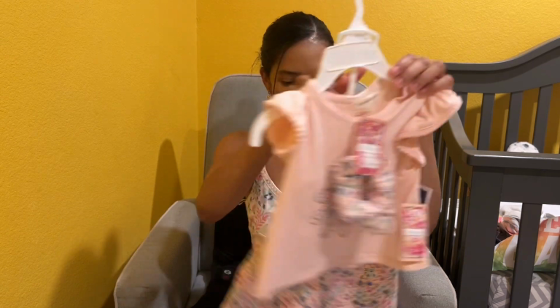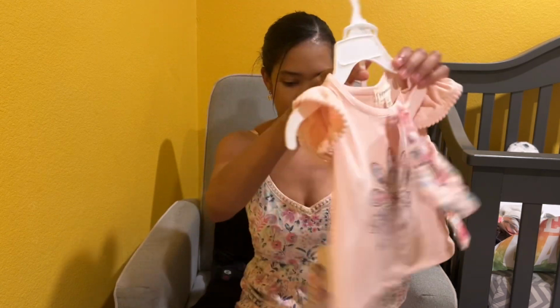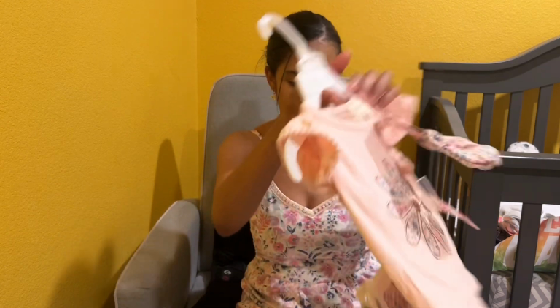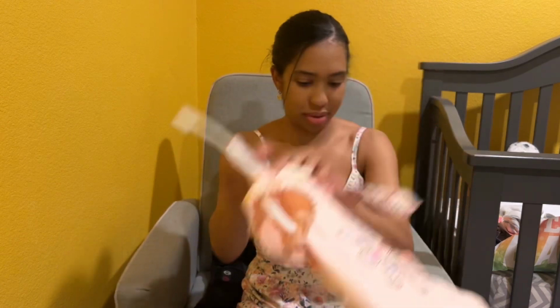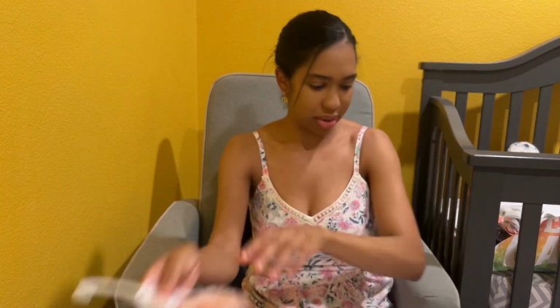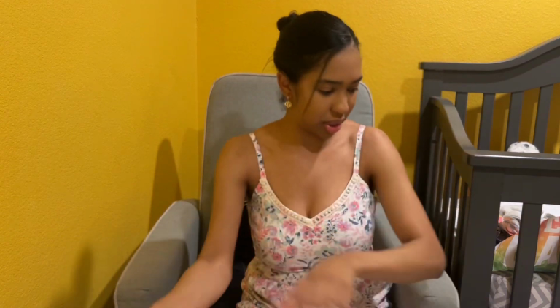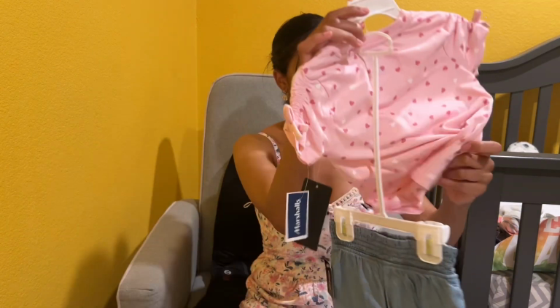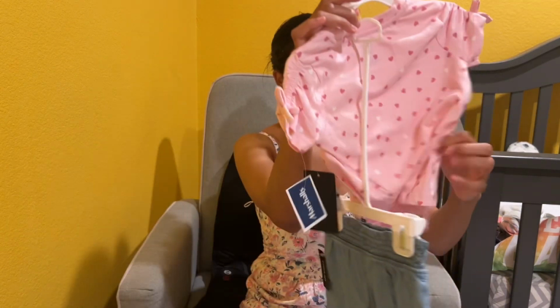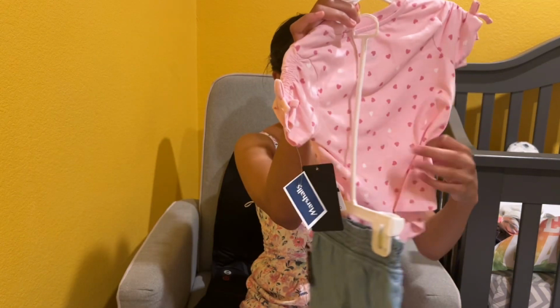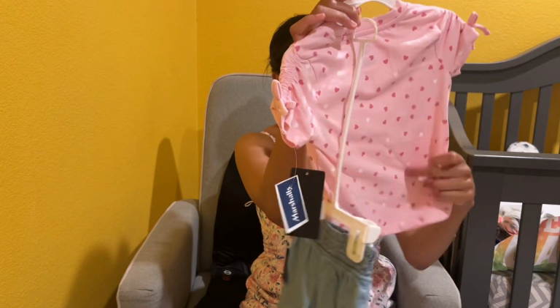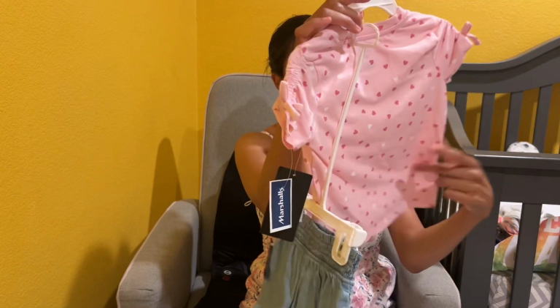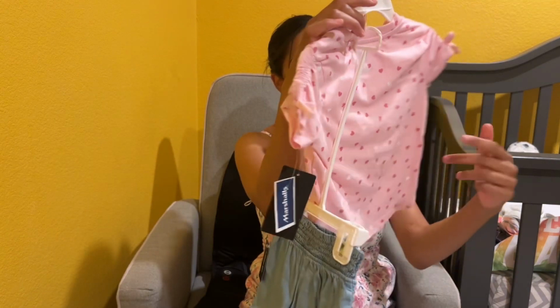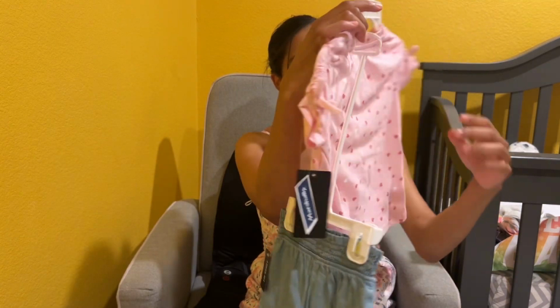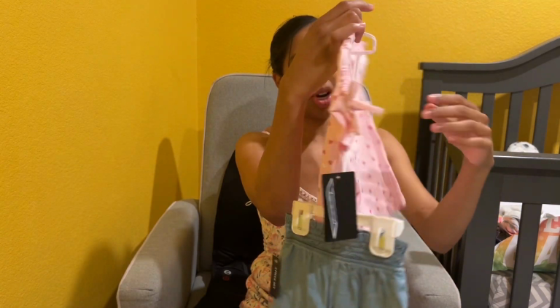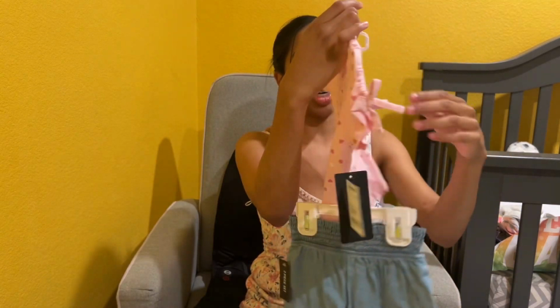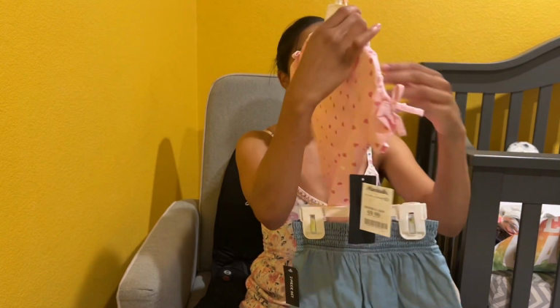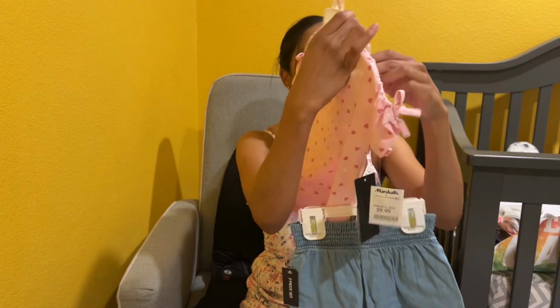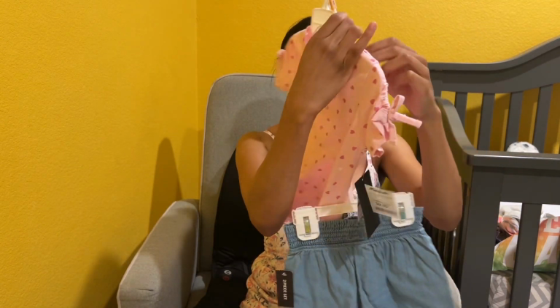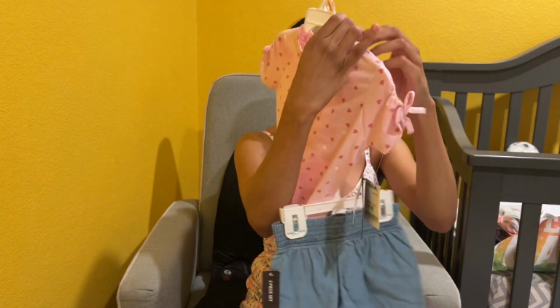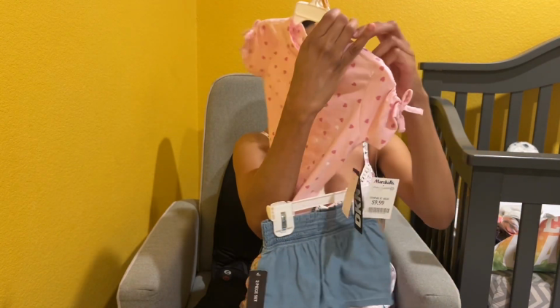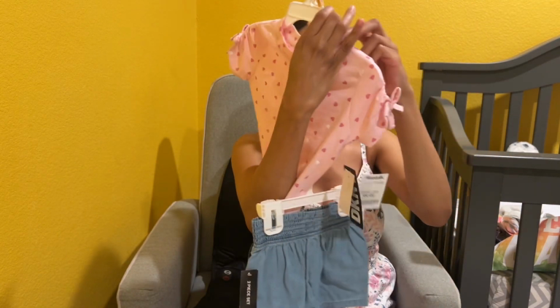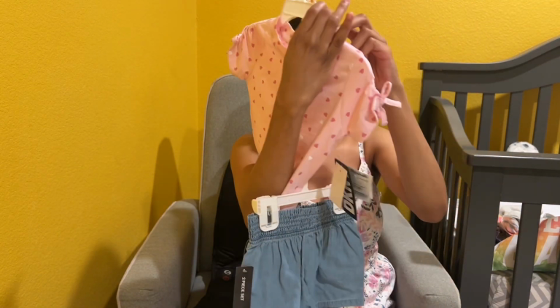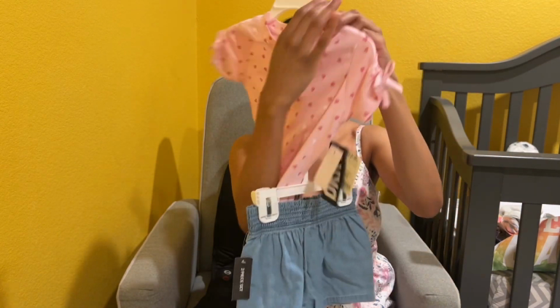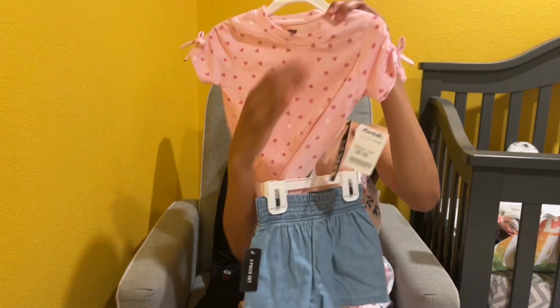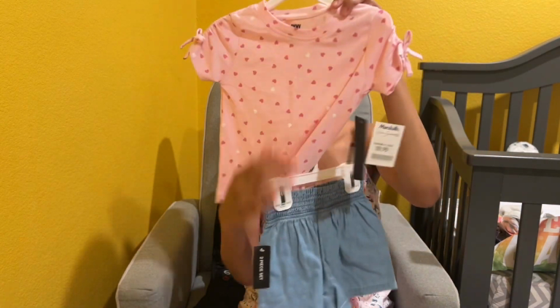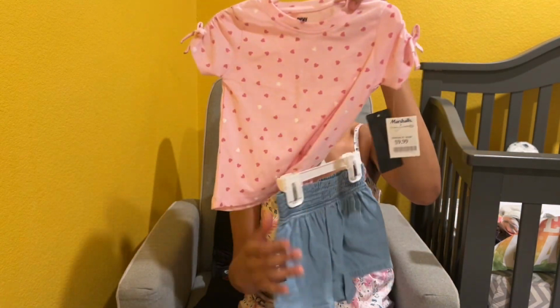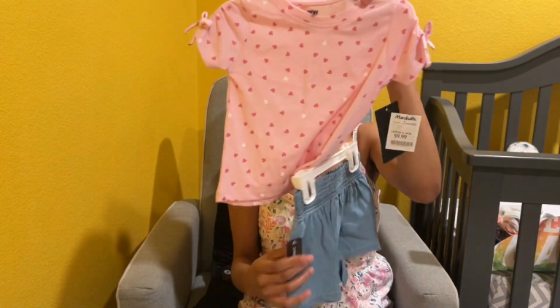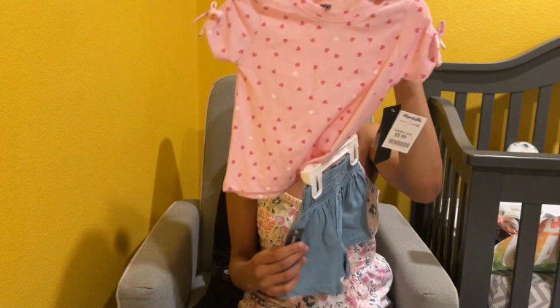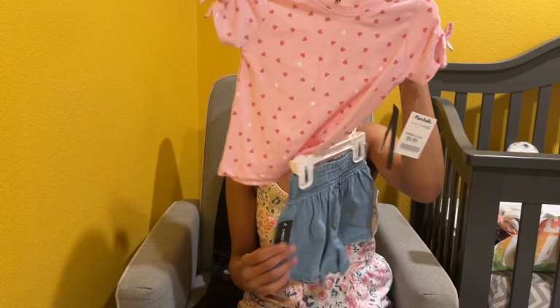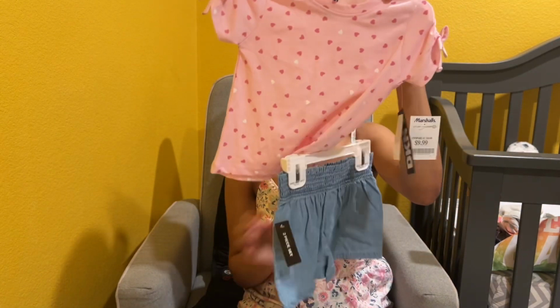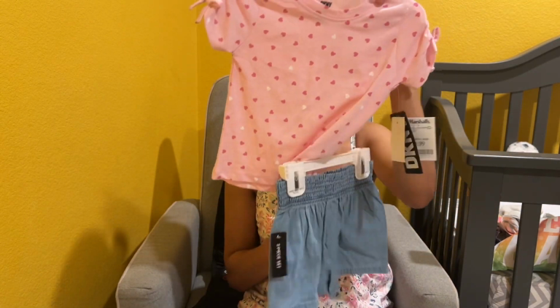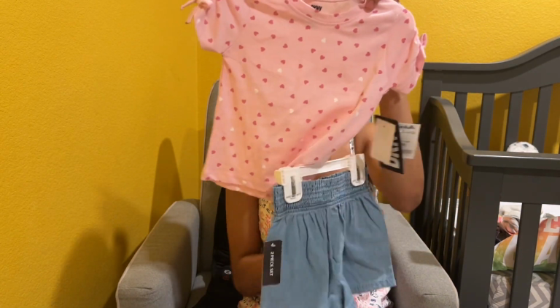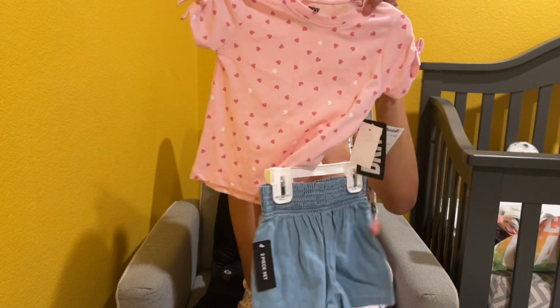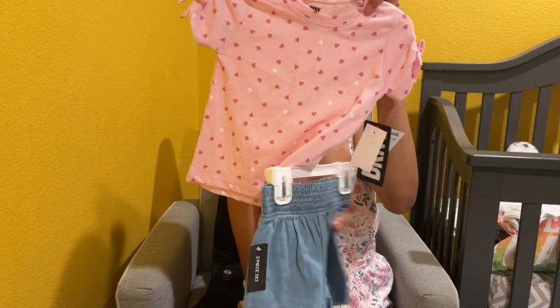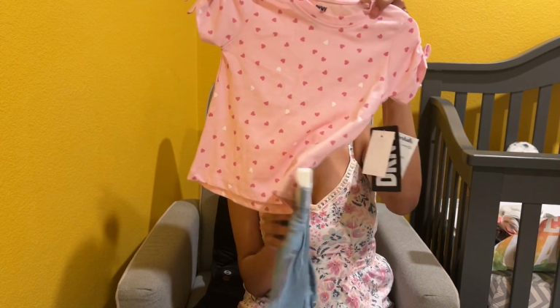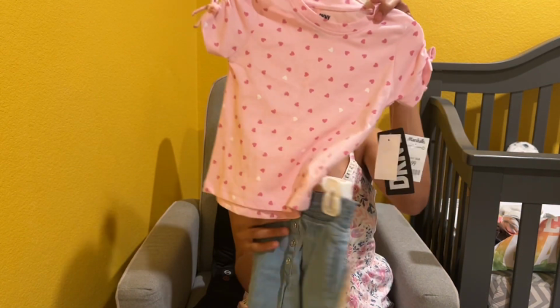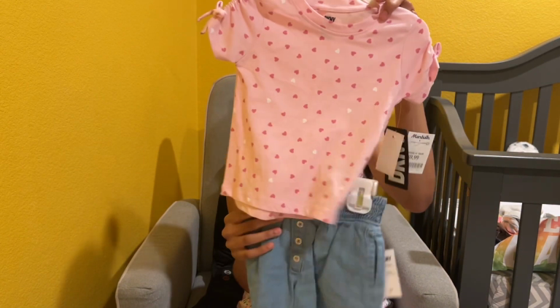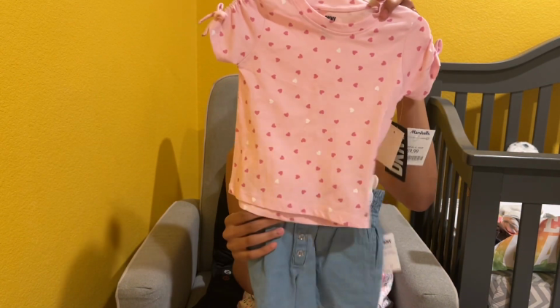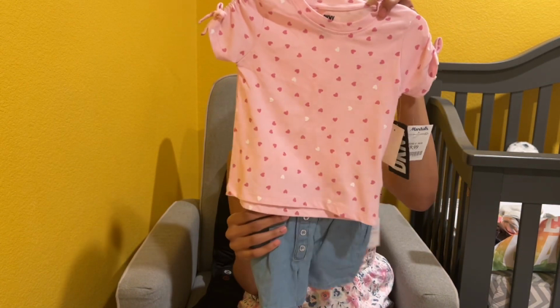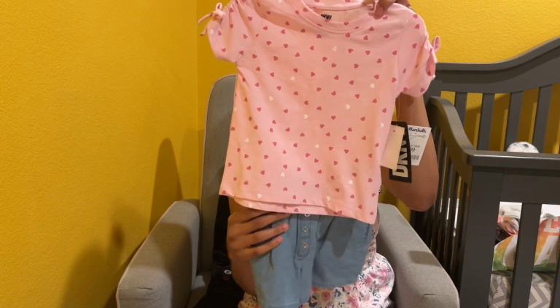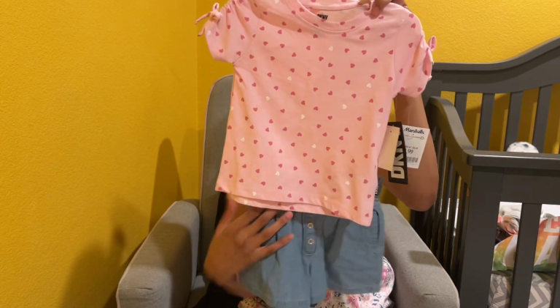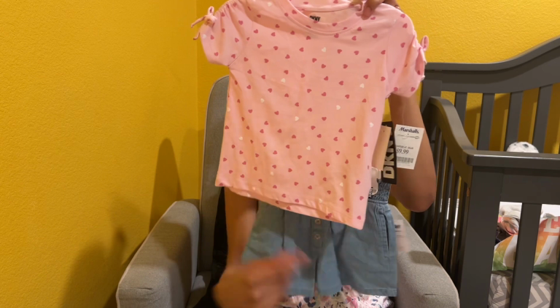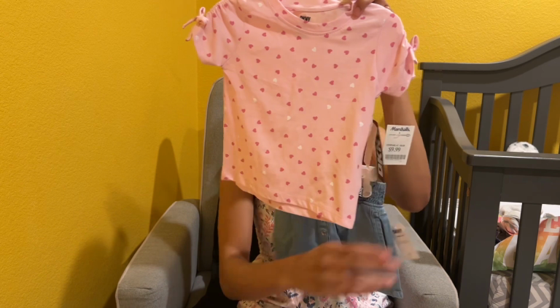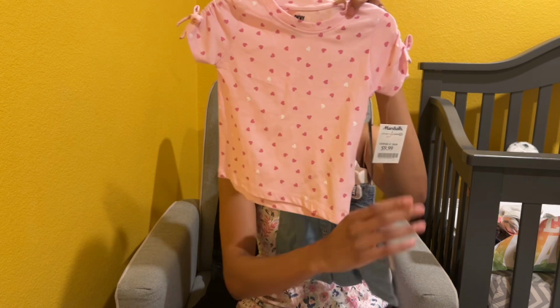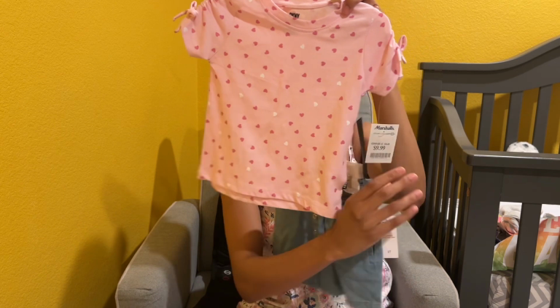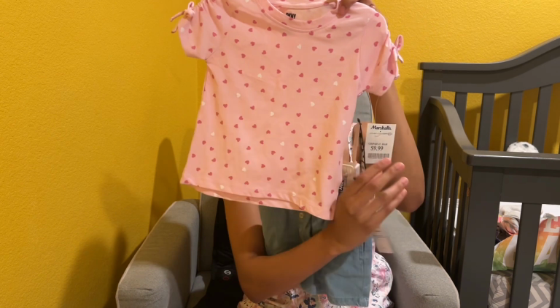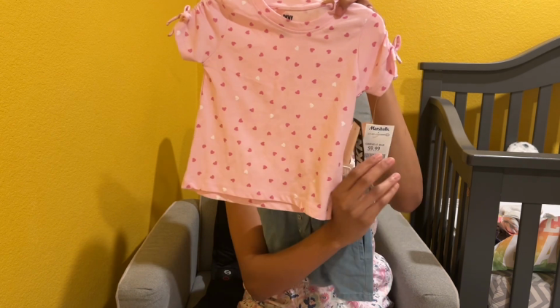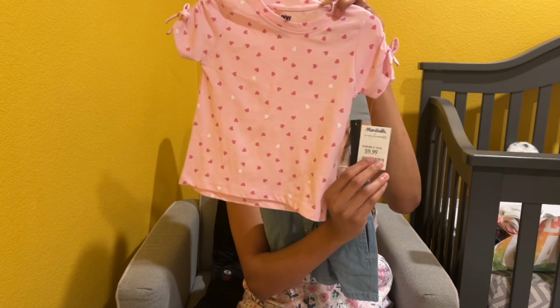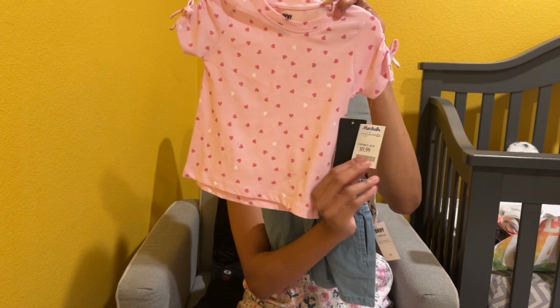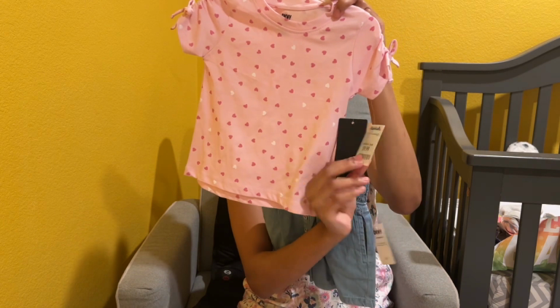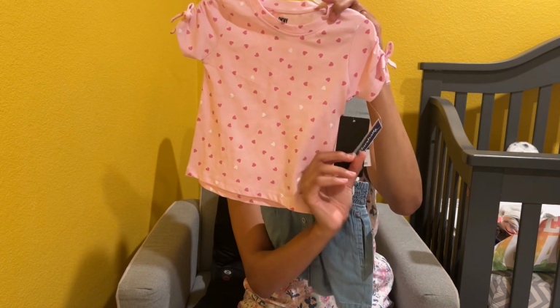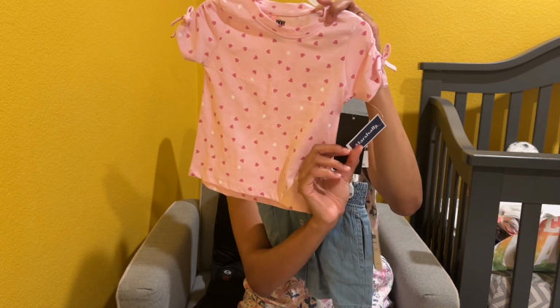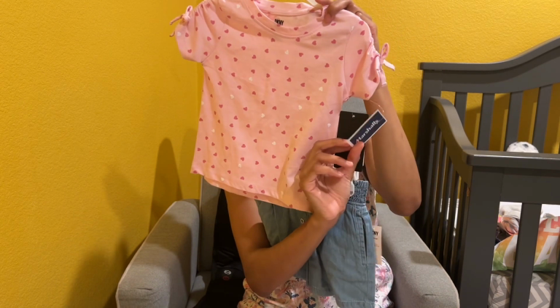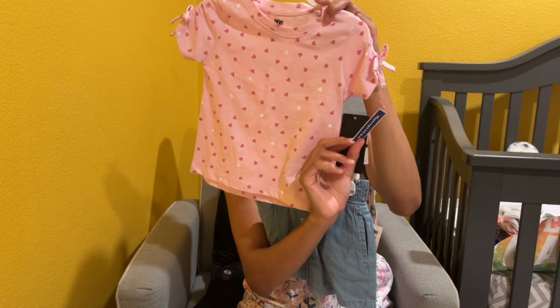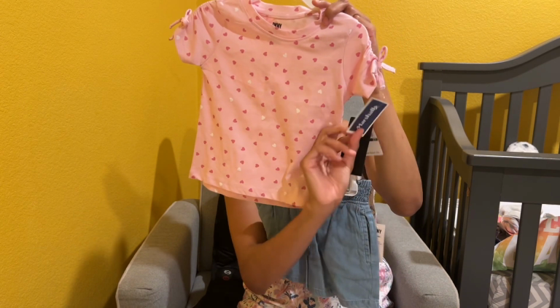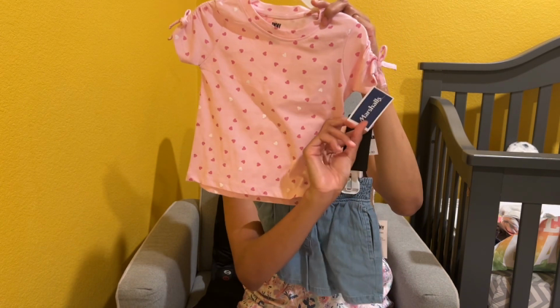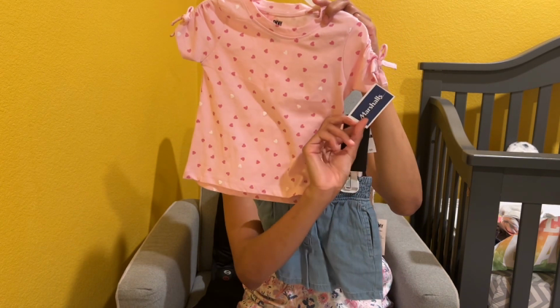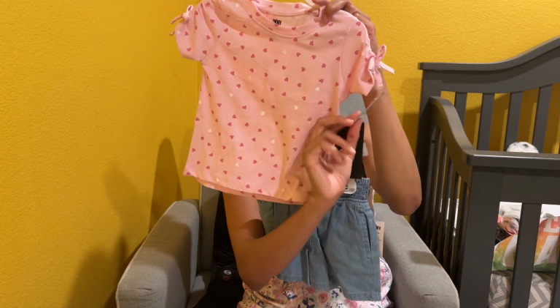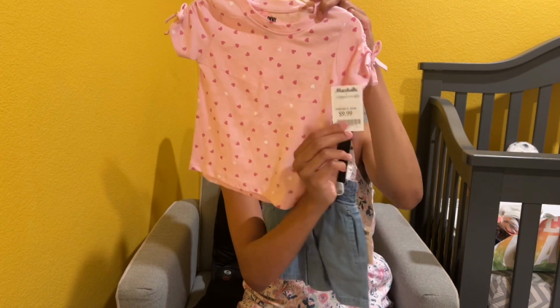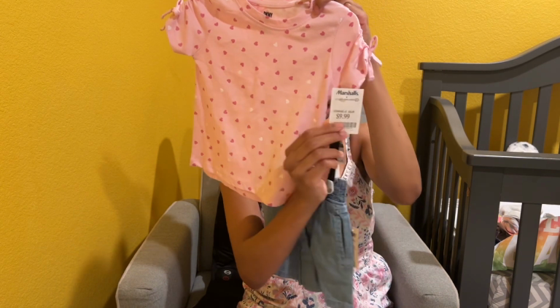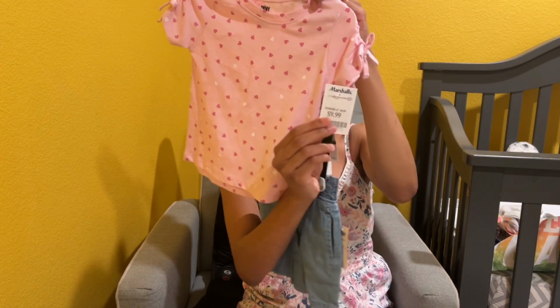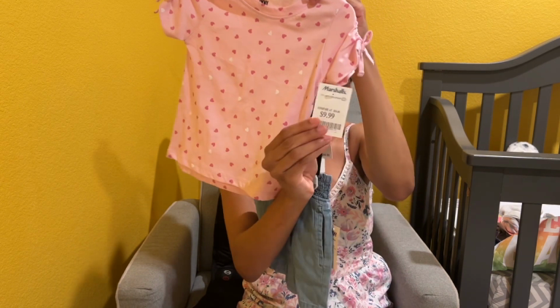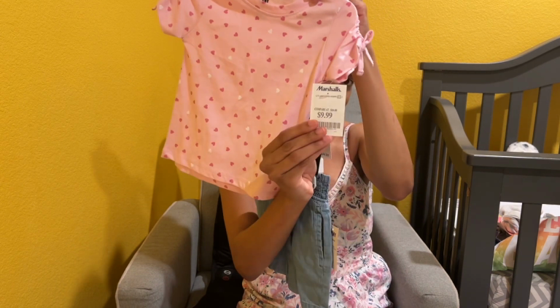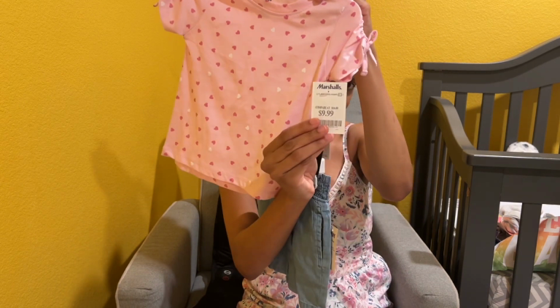Just a little shirt and a little short set. This outfit was $9.99.